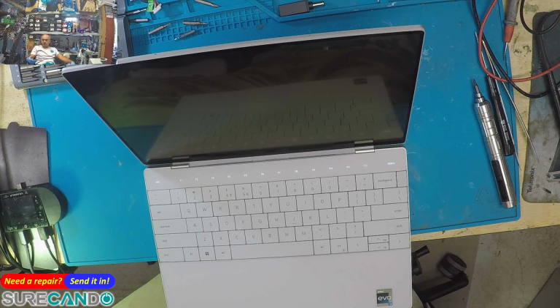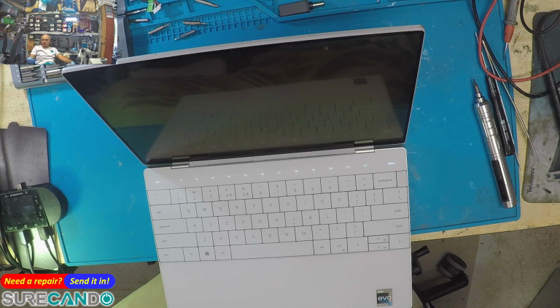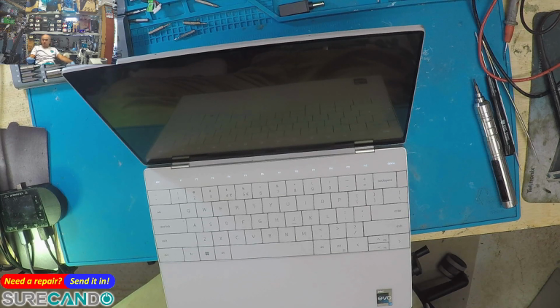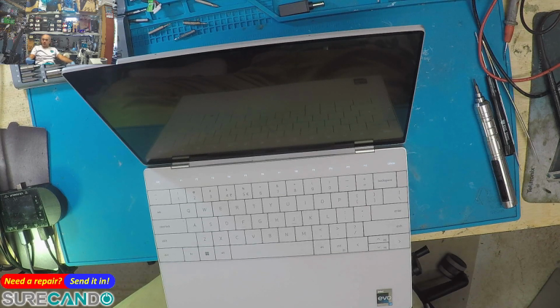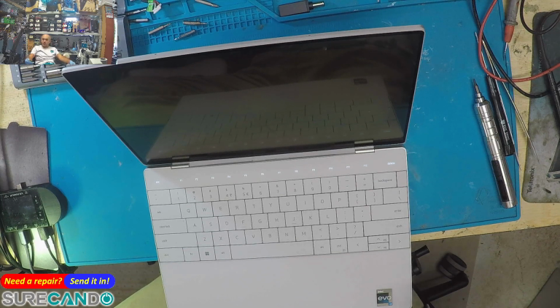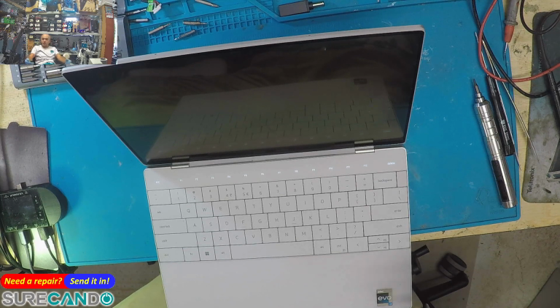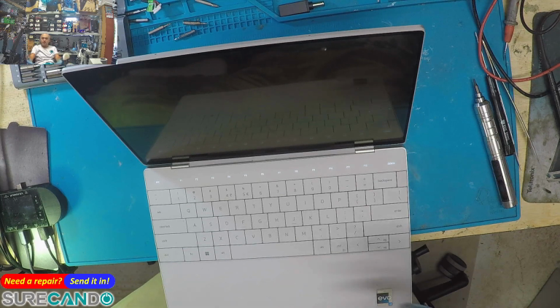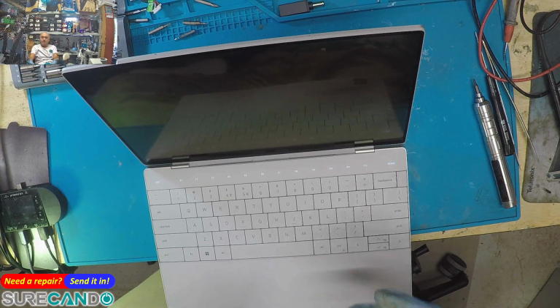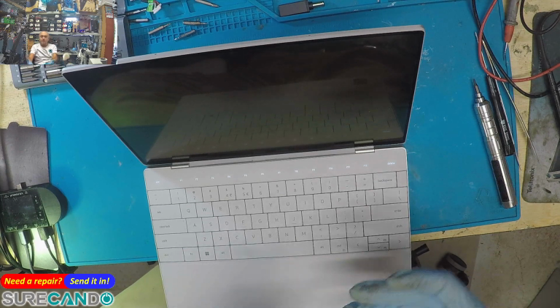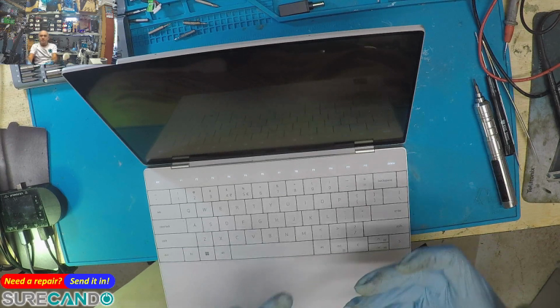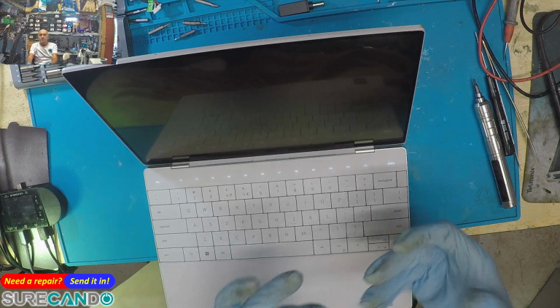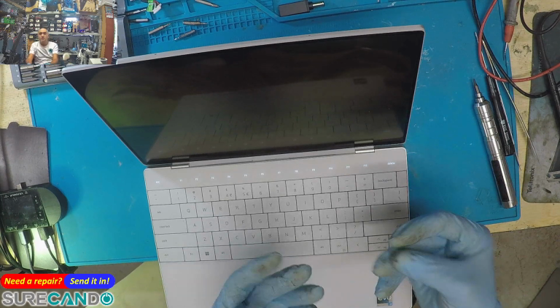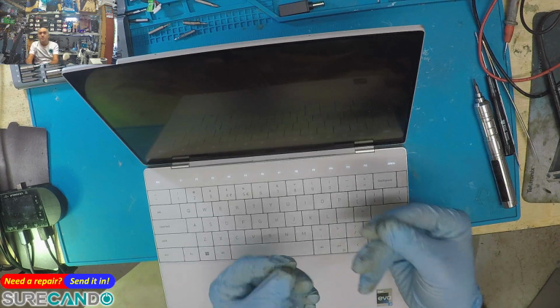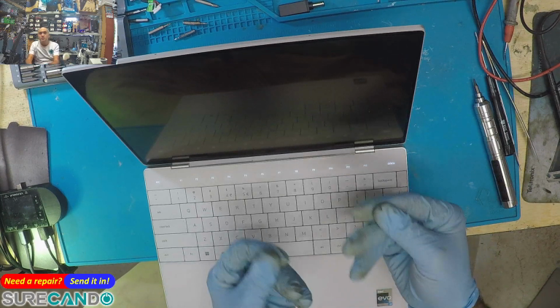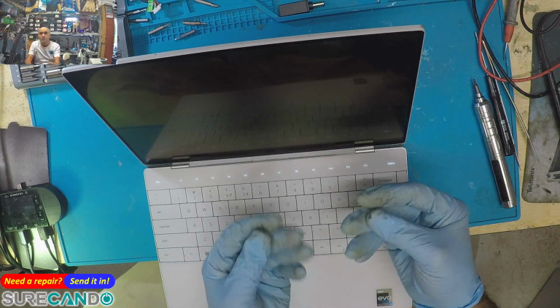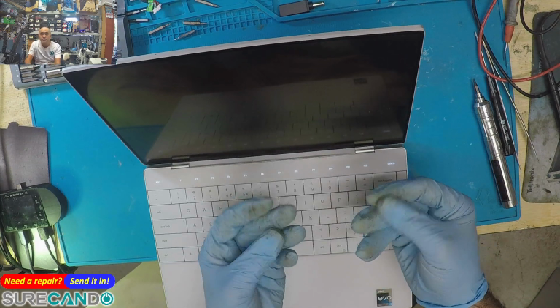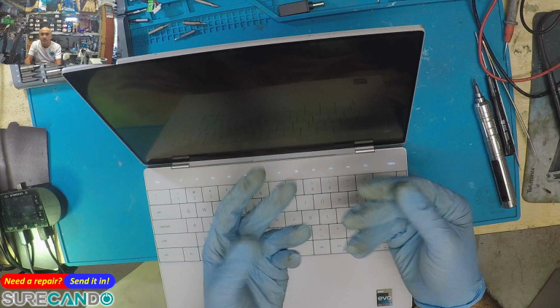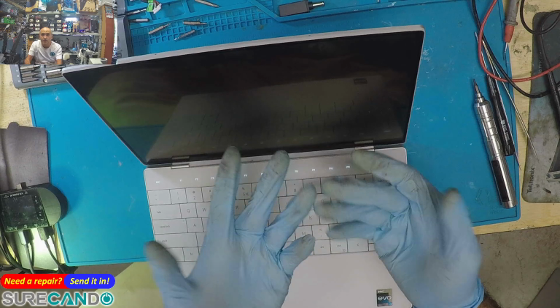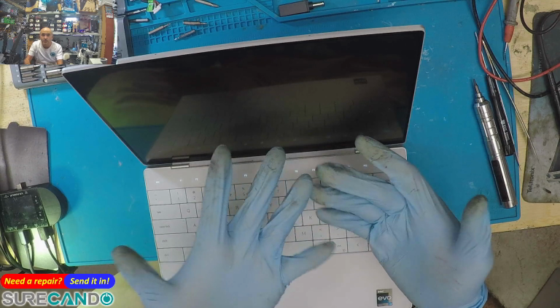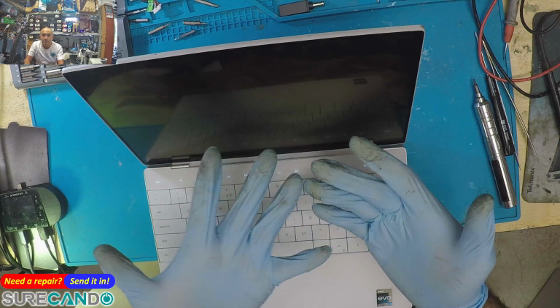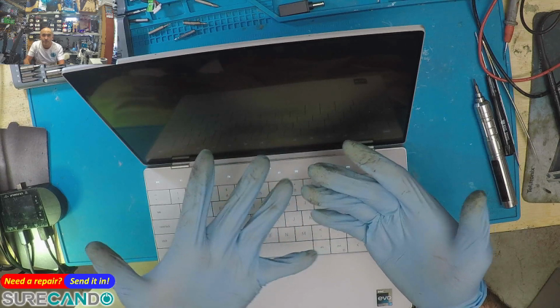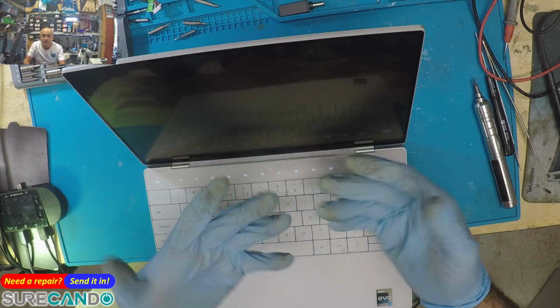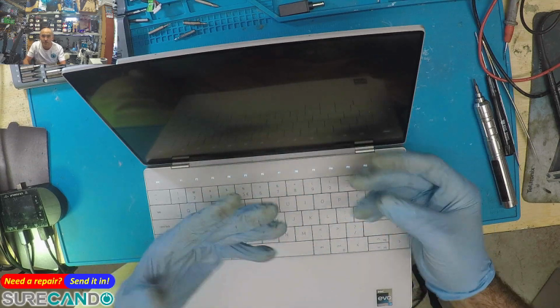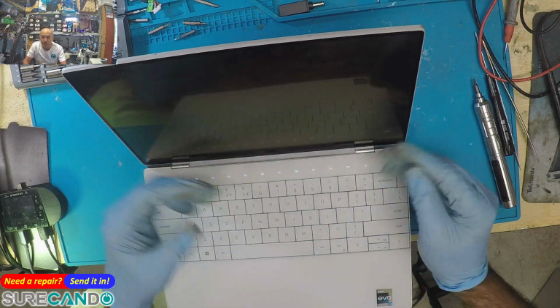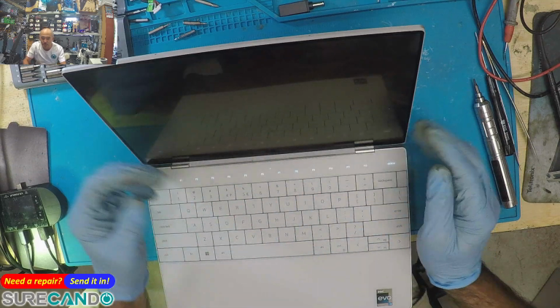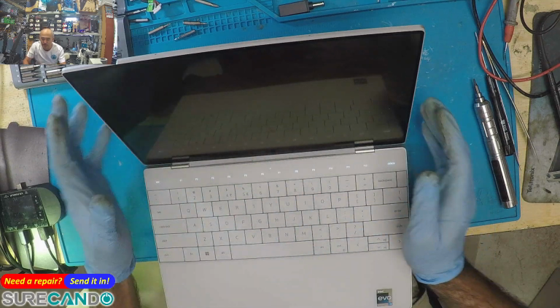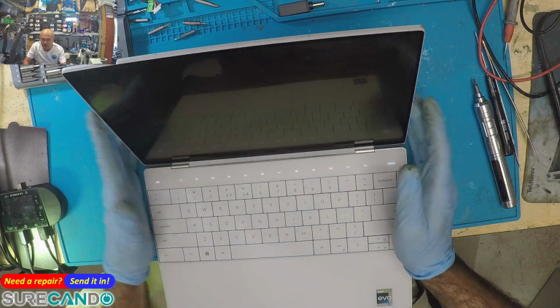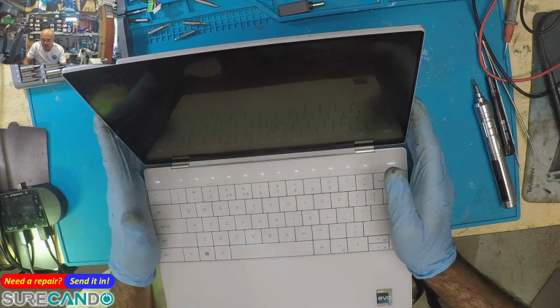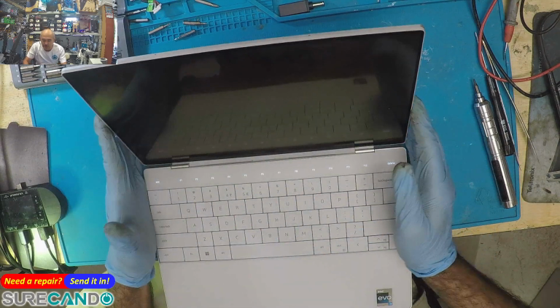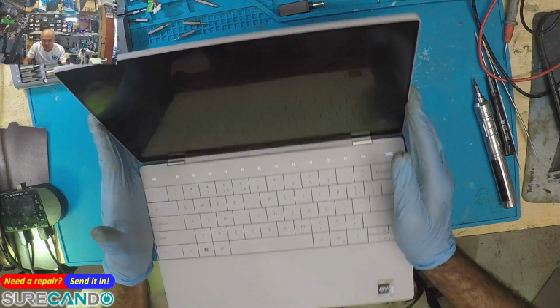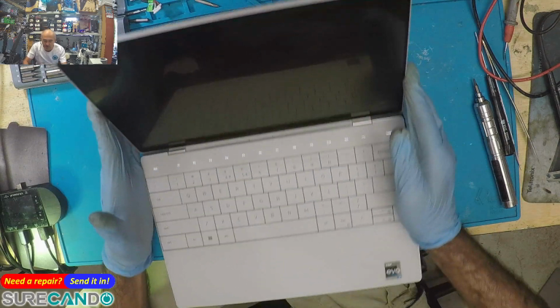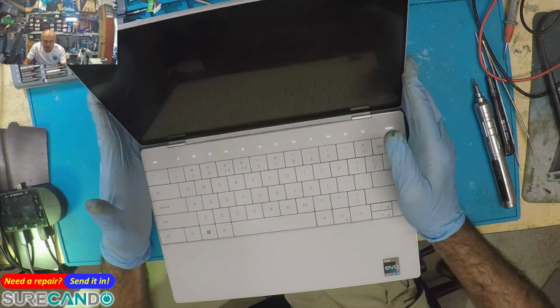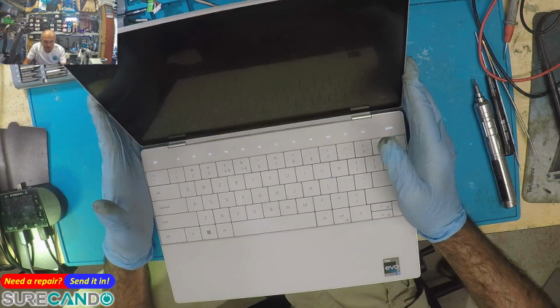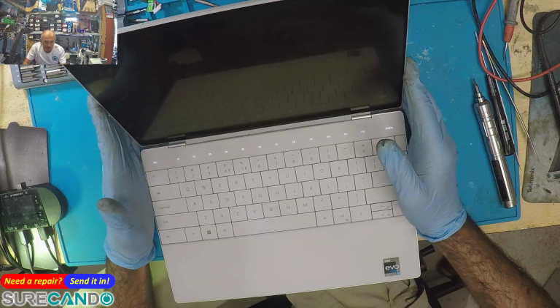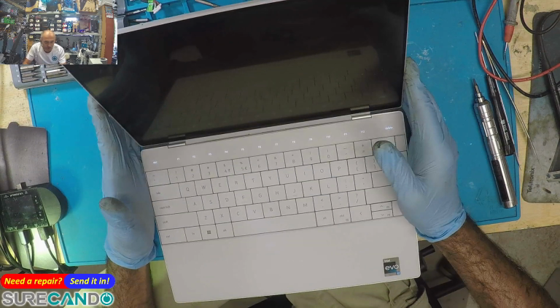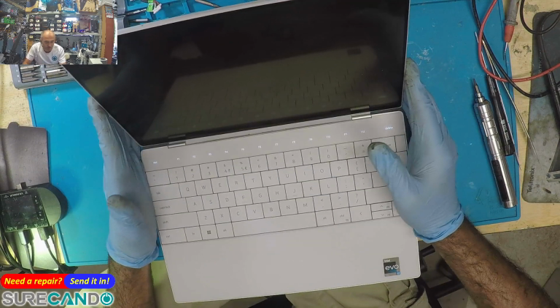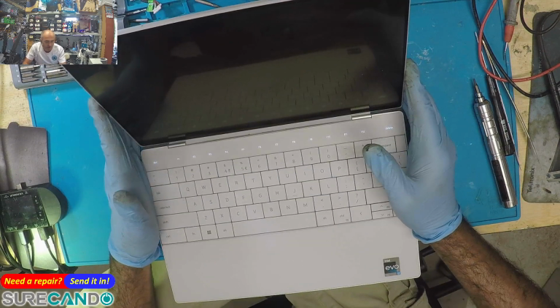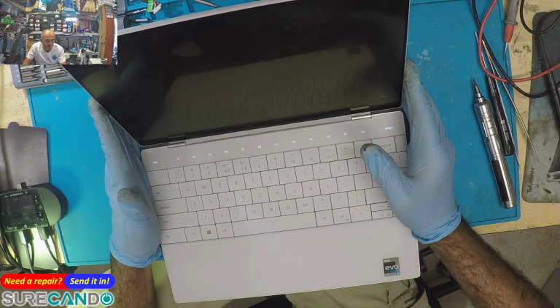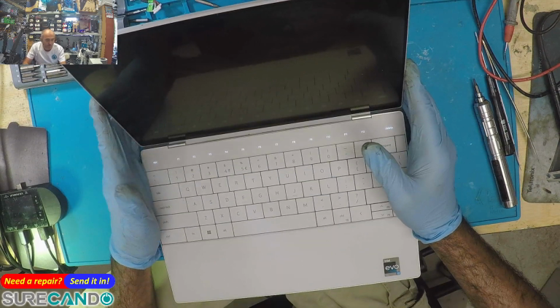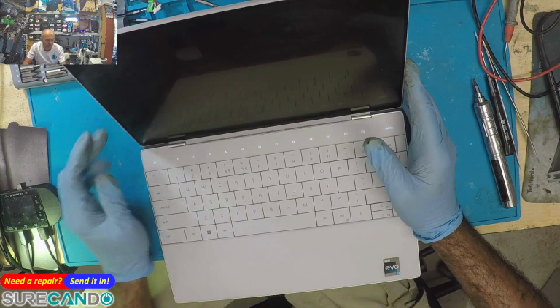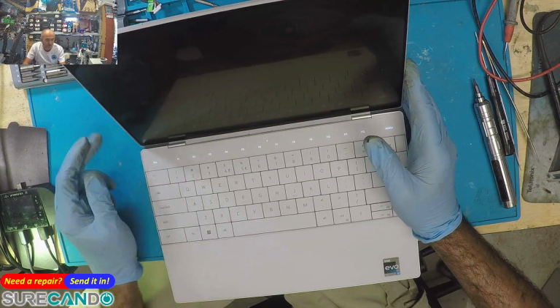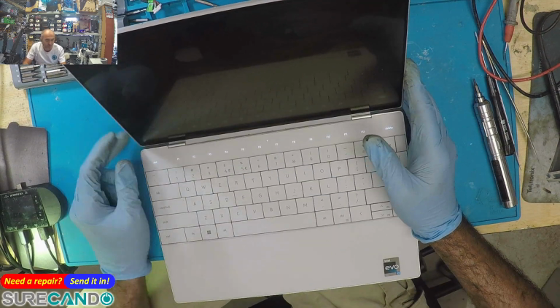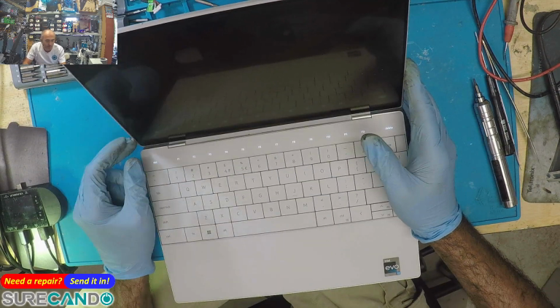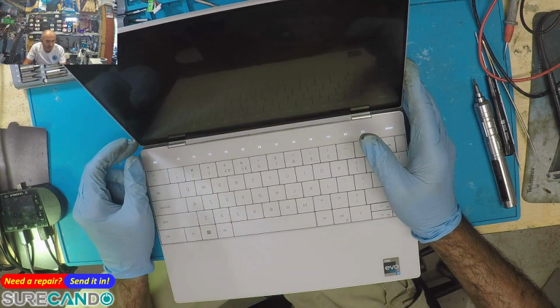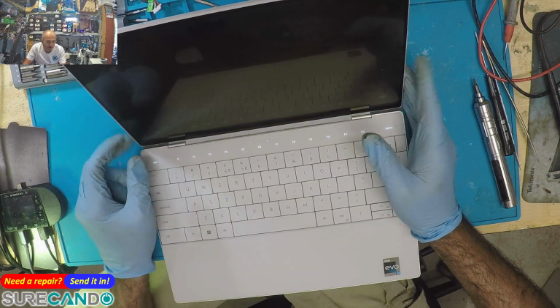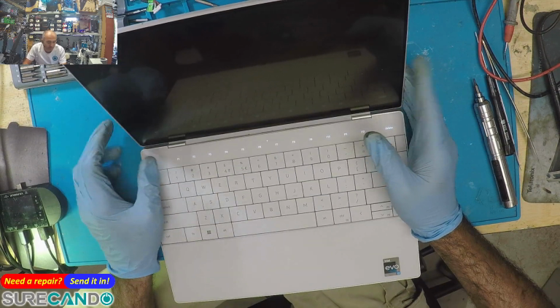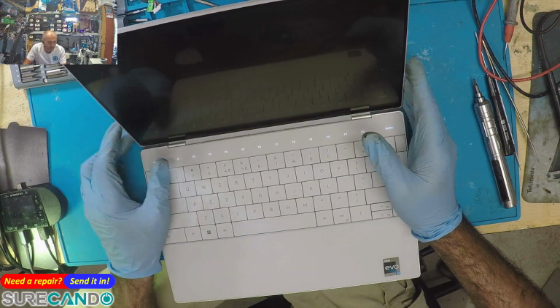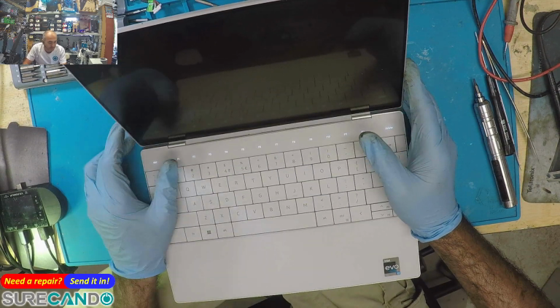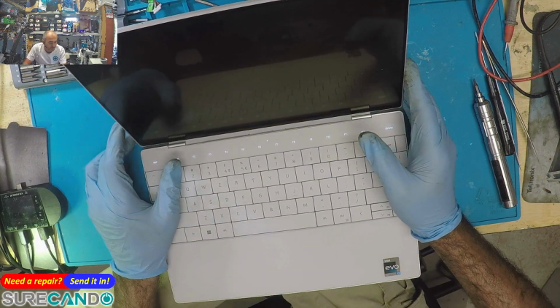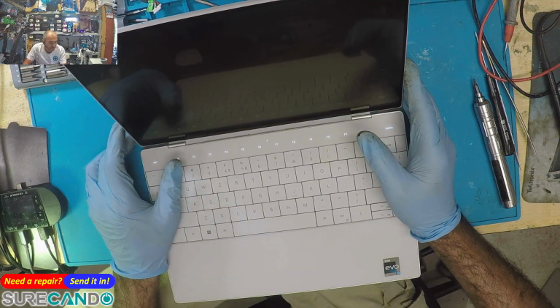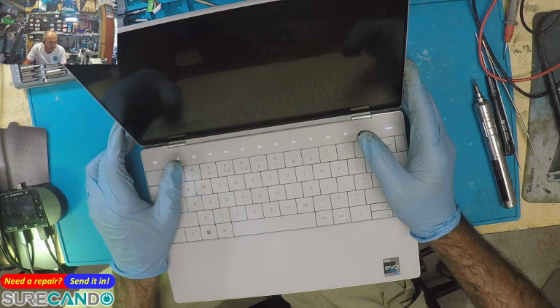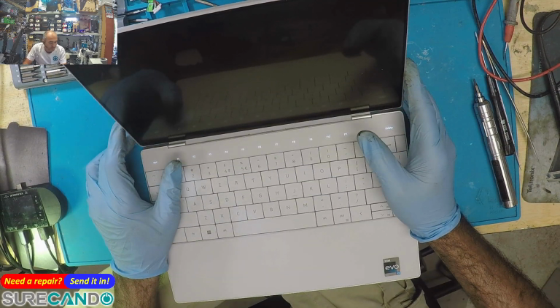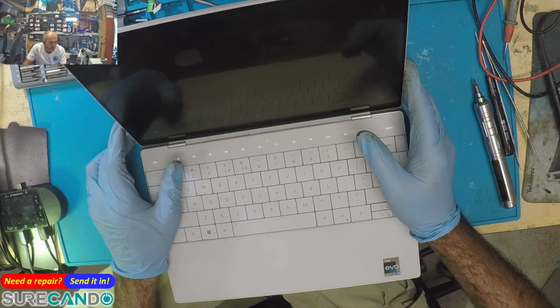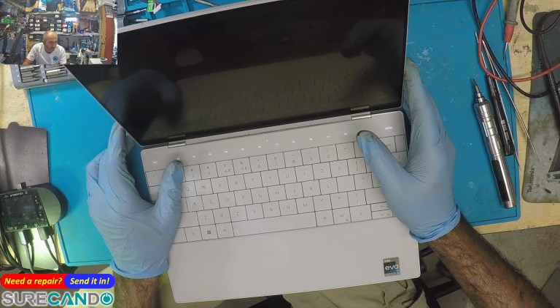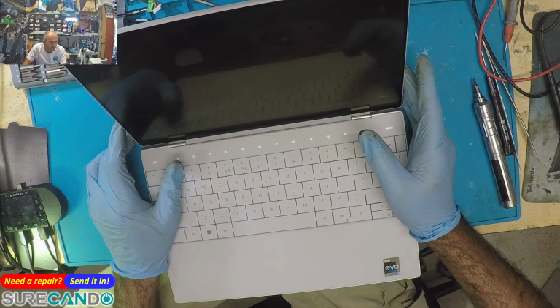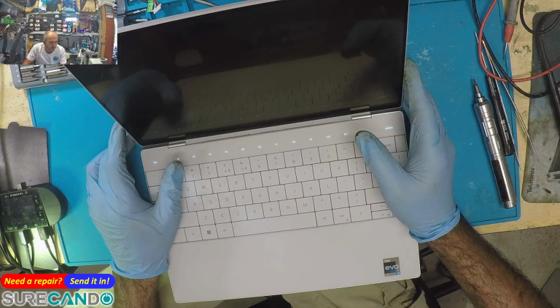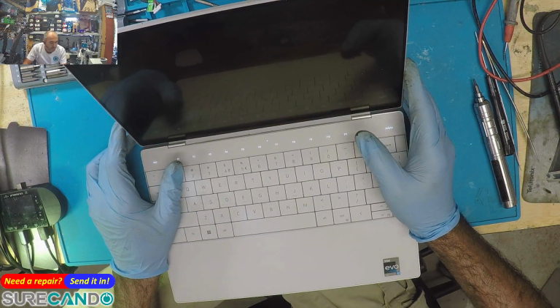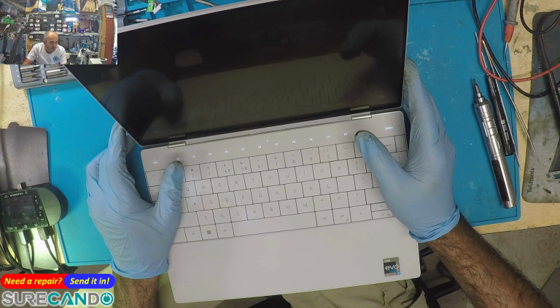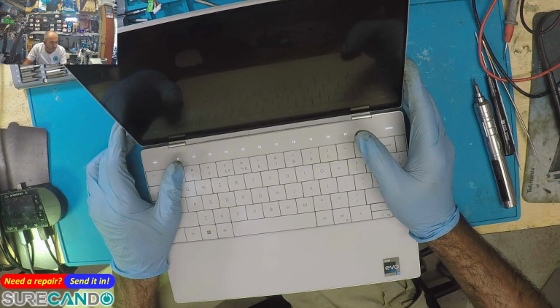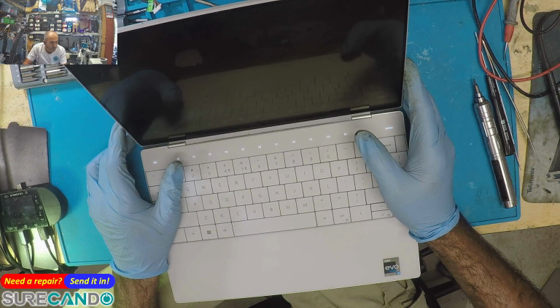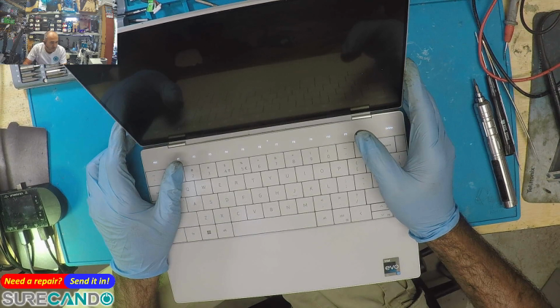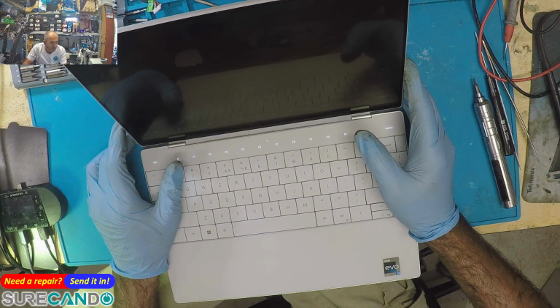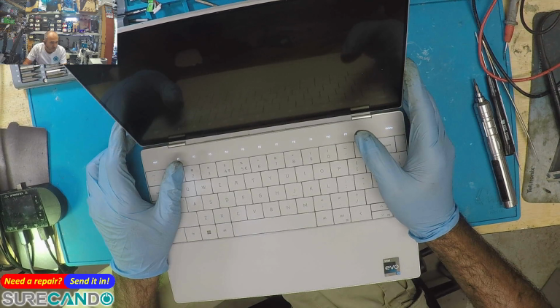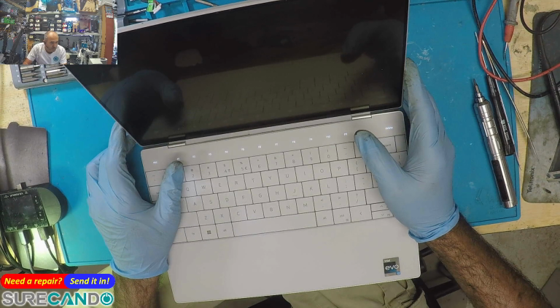Look at all this on your hands — all this rubbish. They all get on your hands if you don't use gloves.